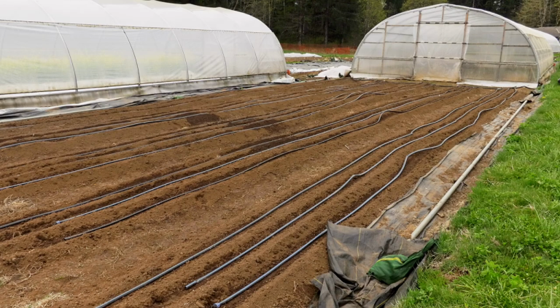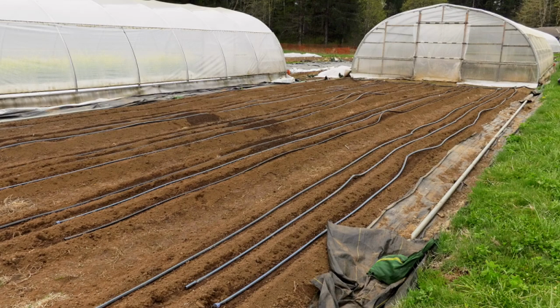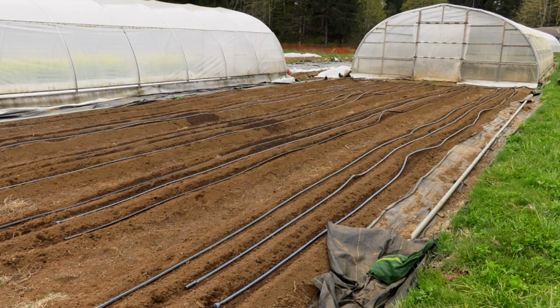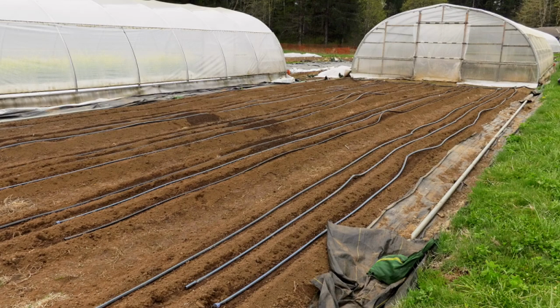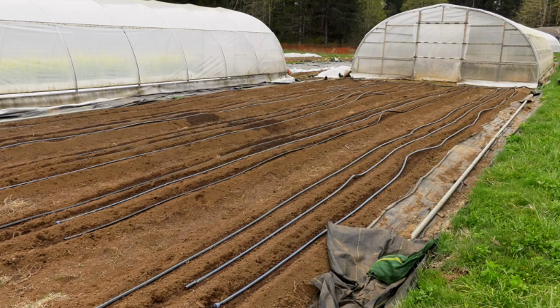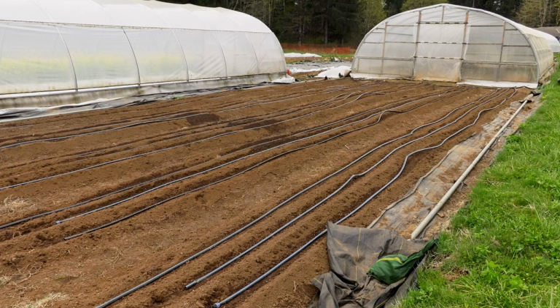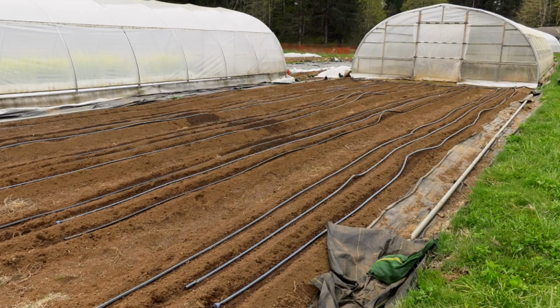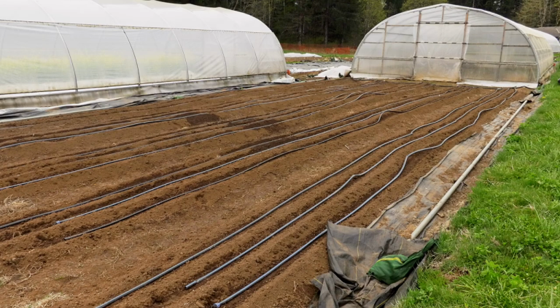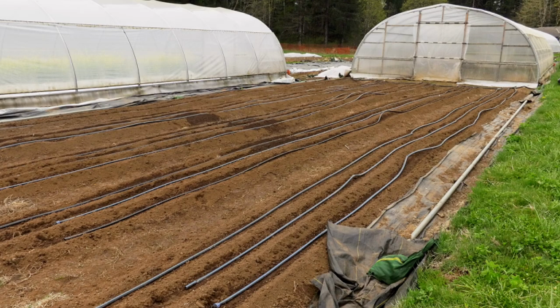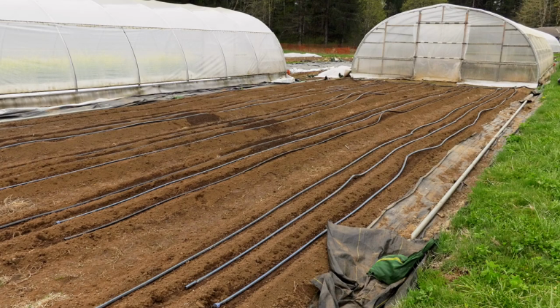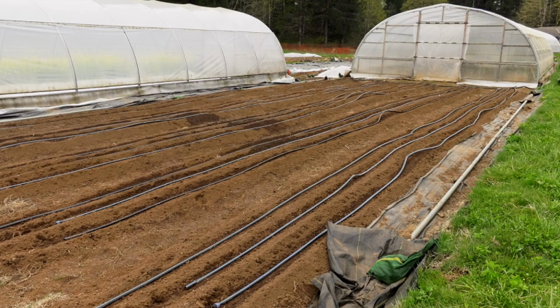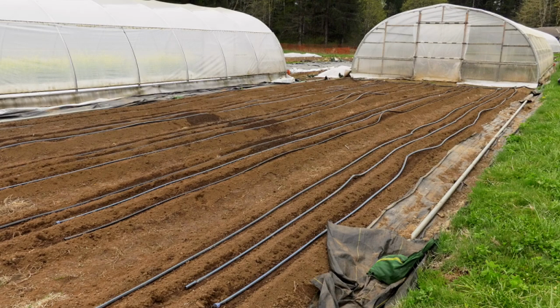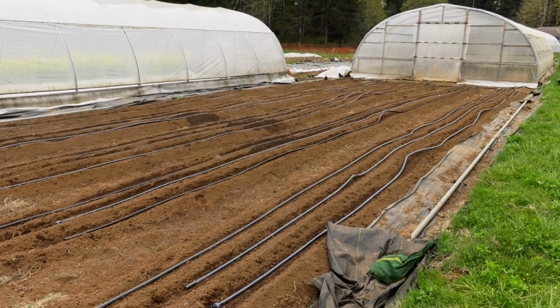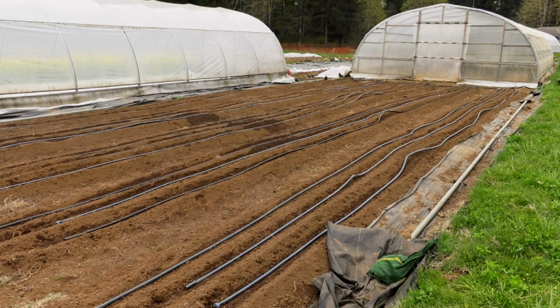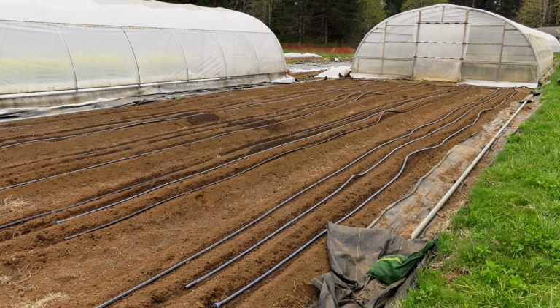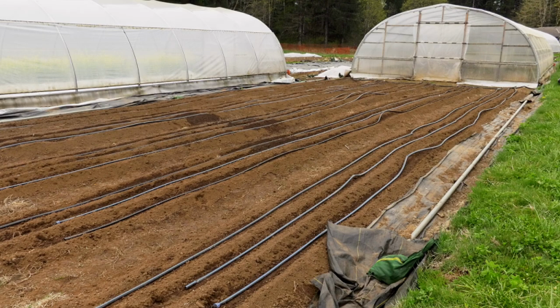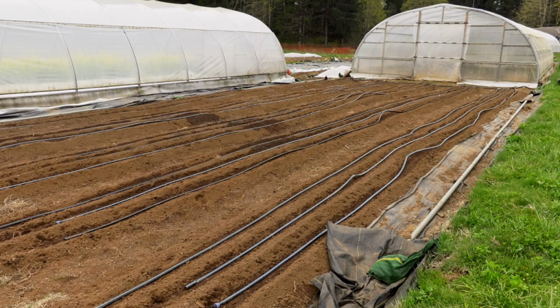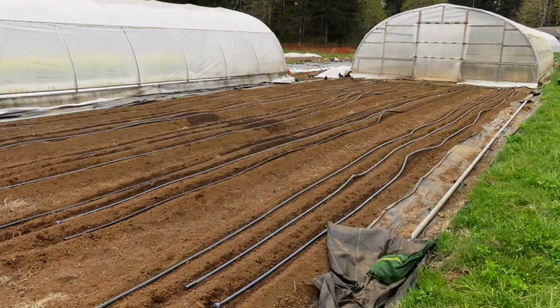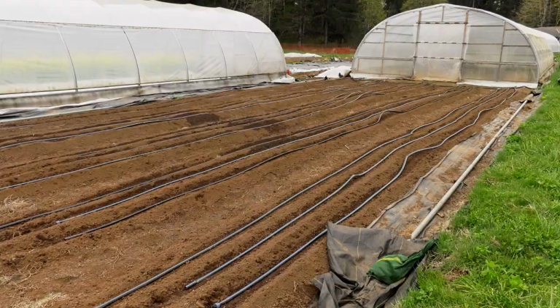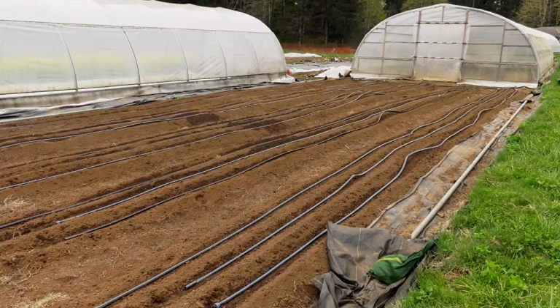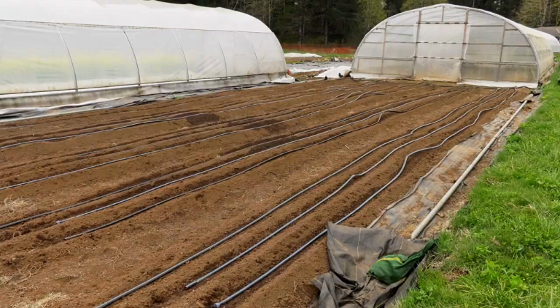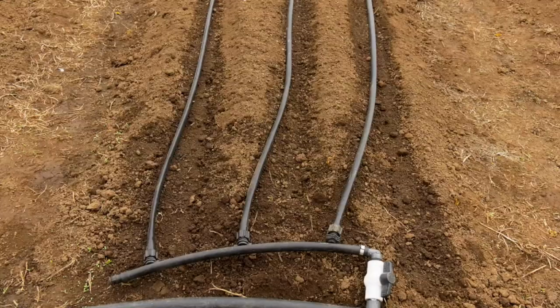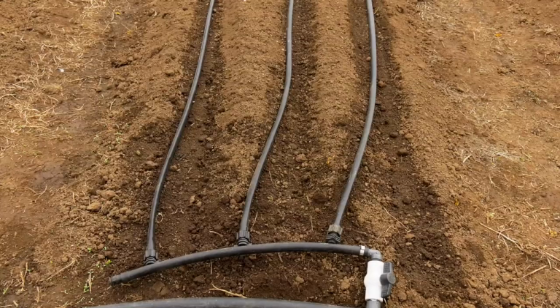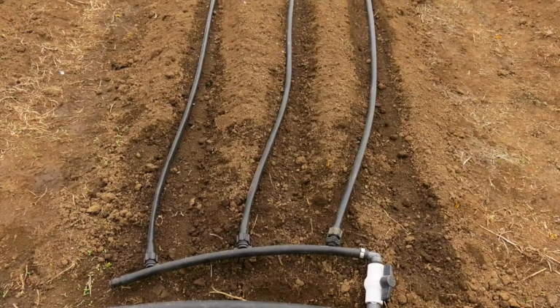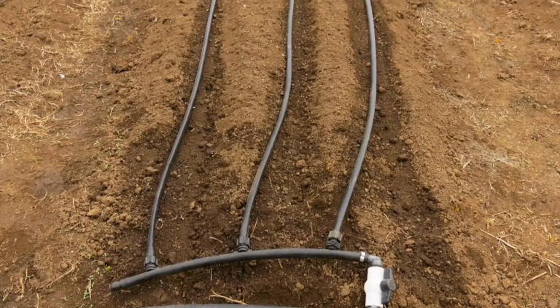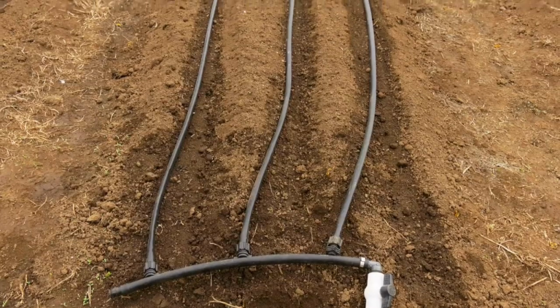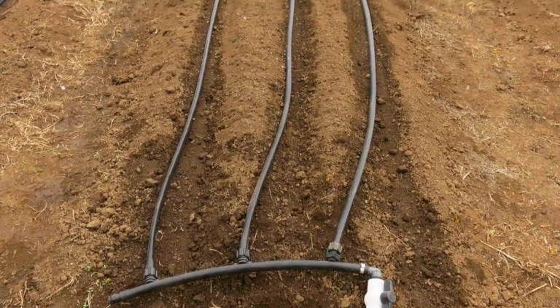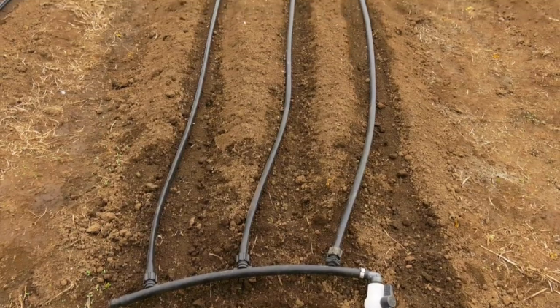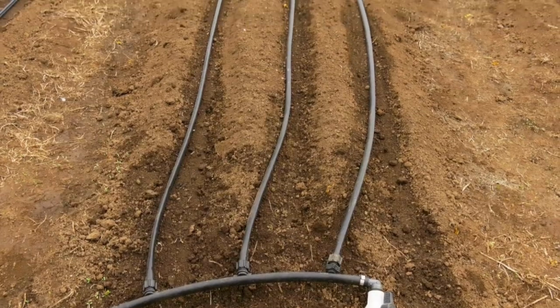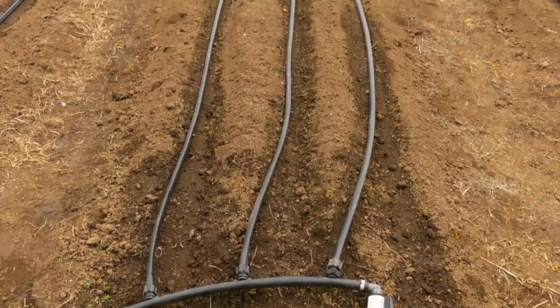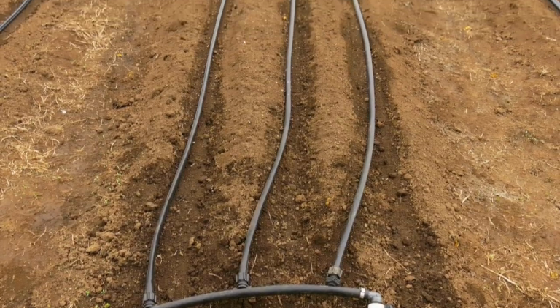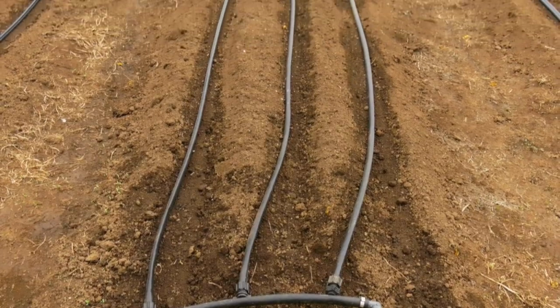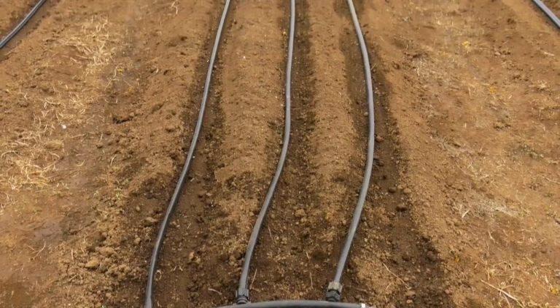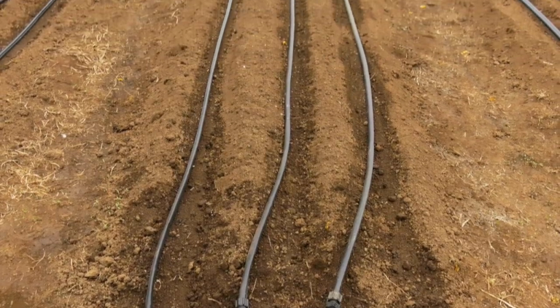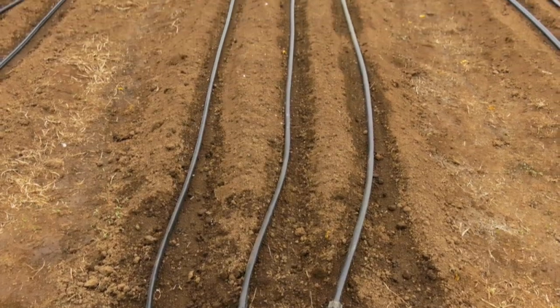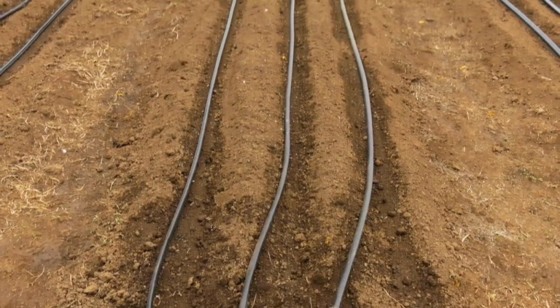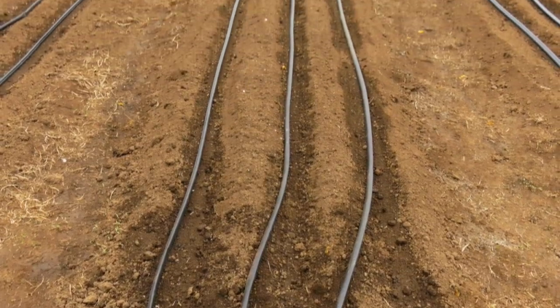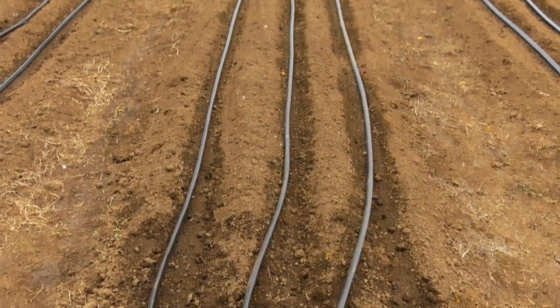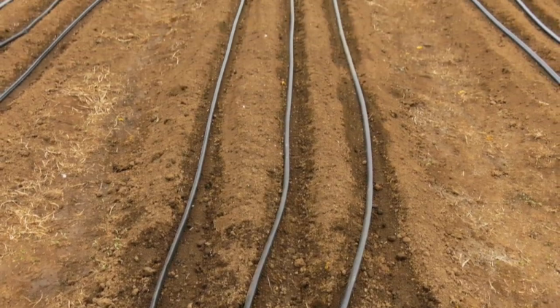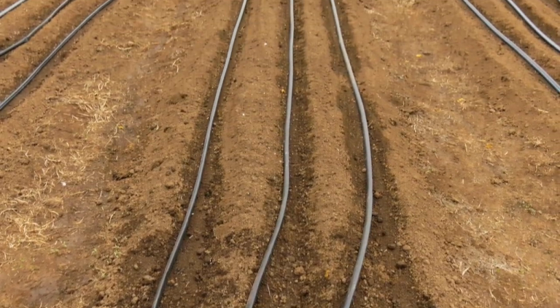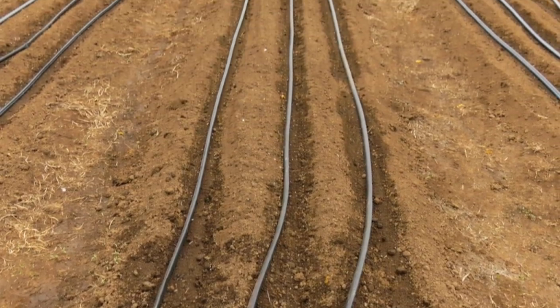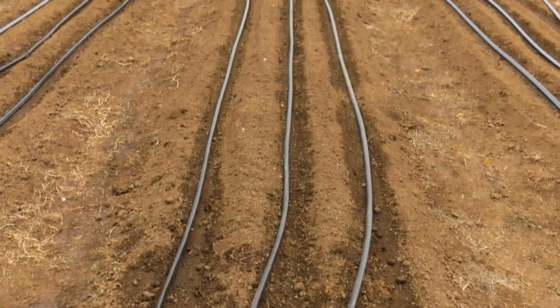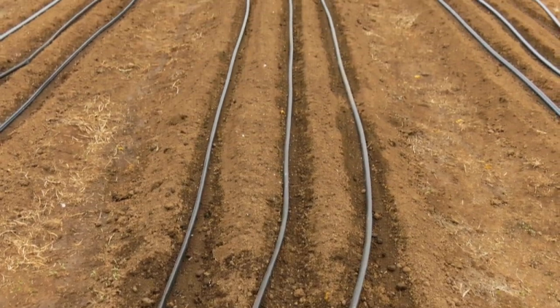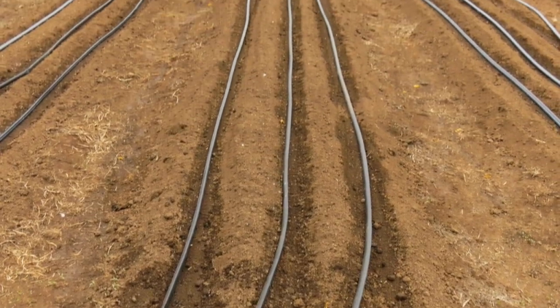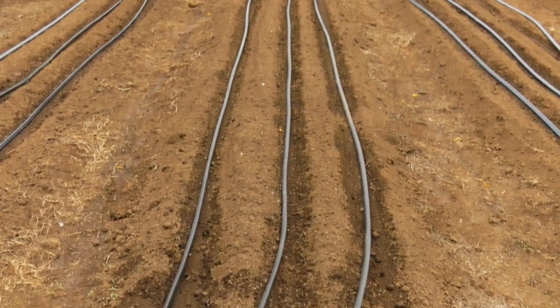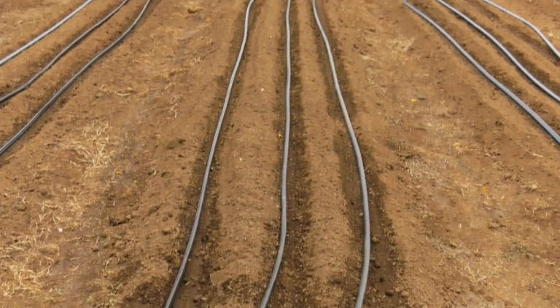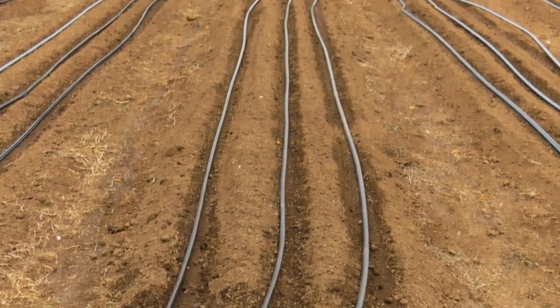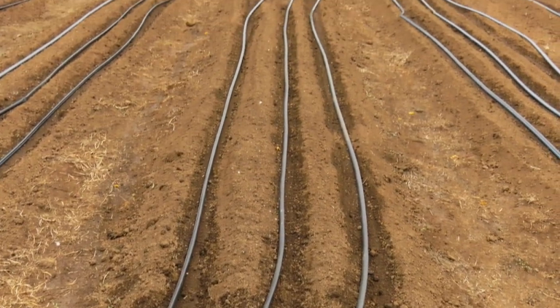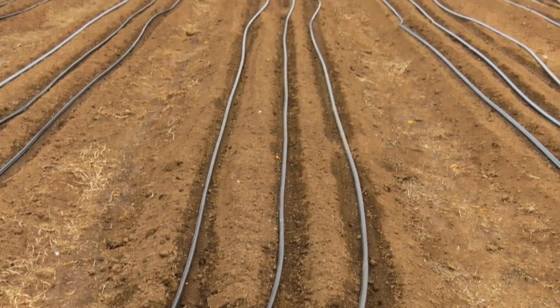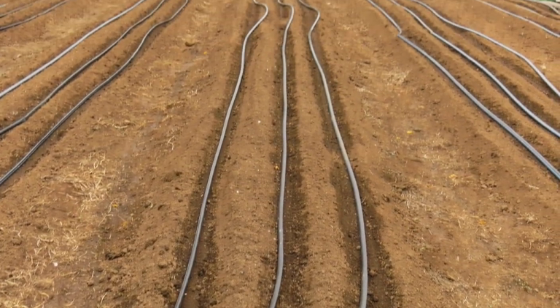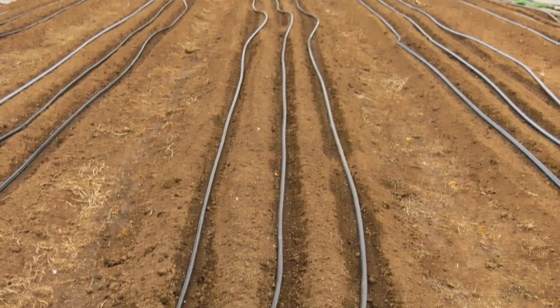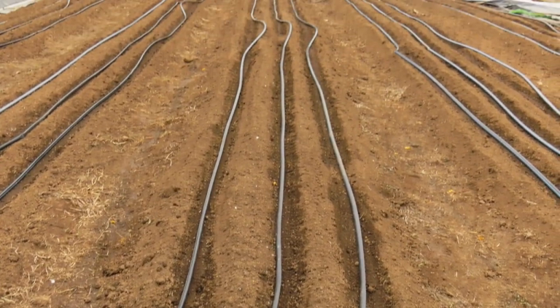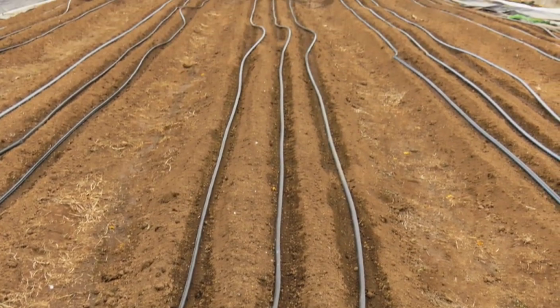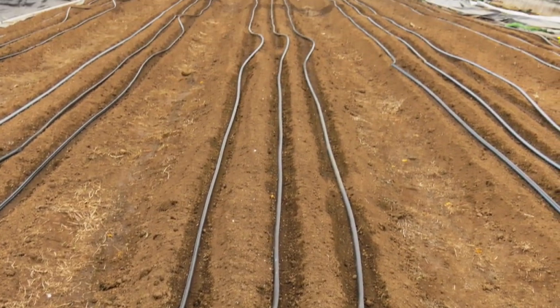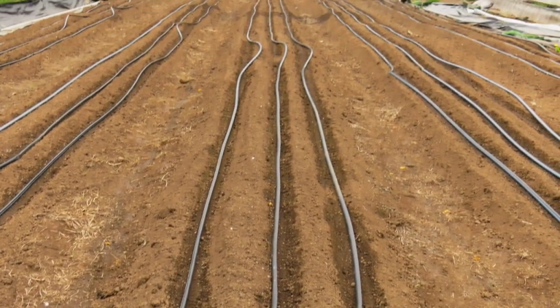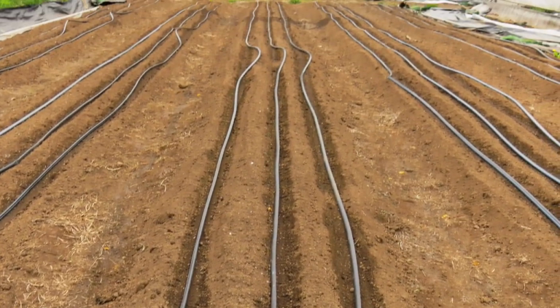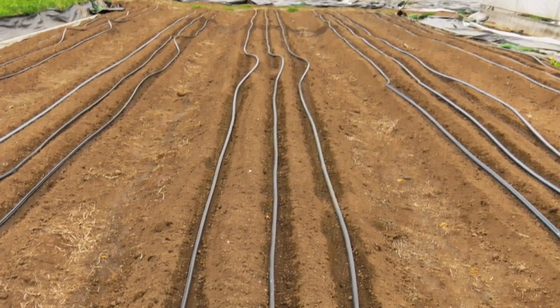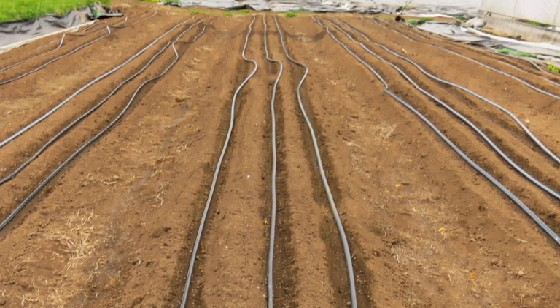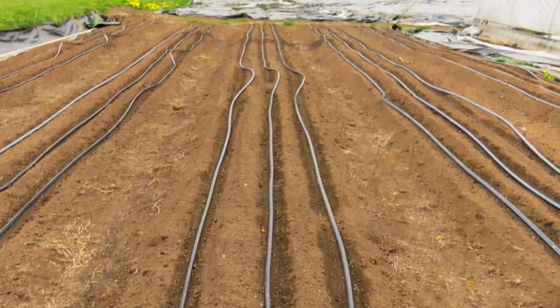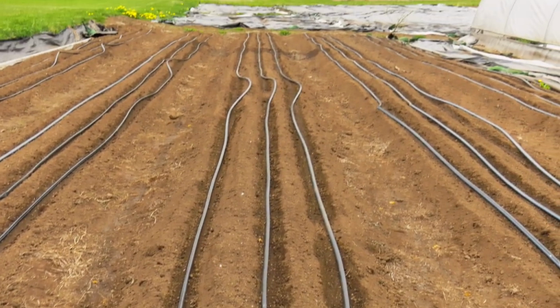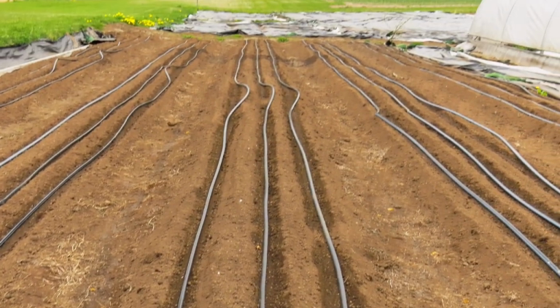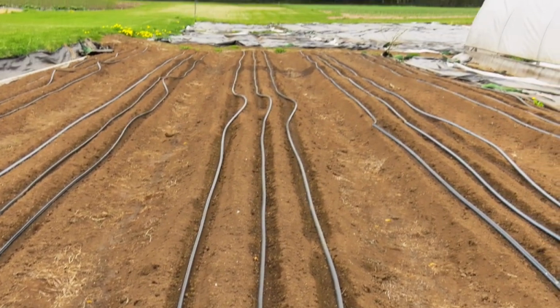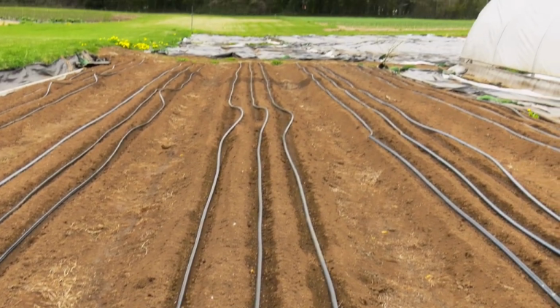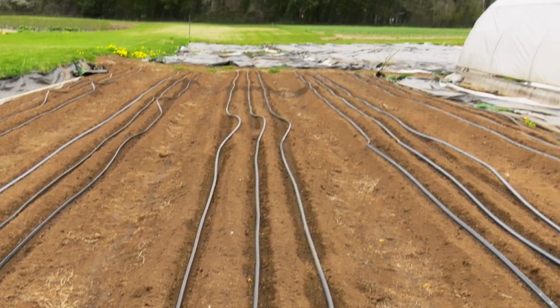This is some irrigation that I helped lay down. It's apparently our farm manager's least favorite job. I didn't think it was too bad.